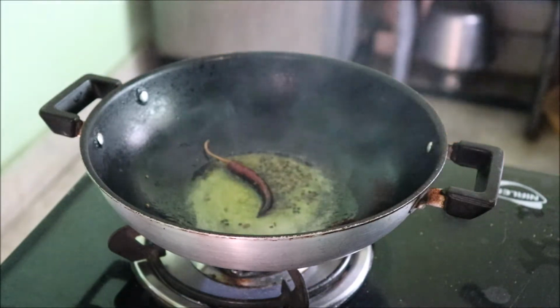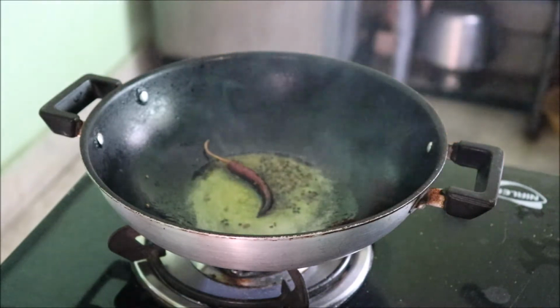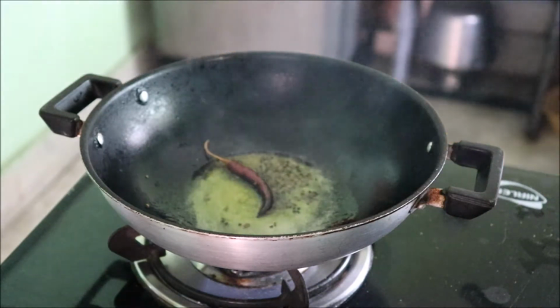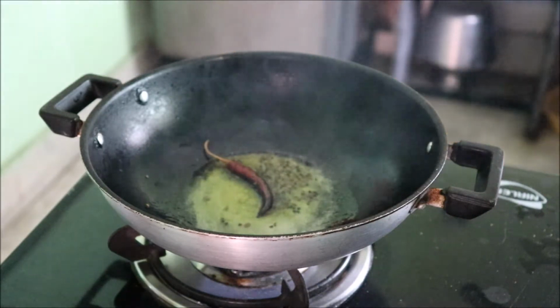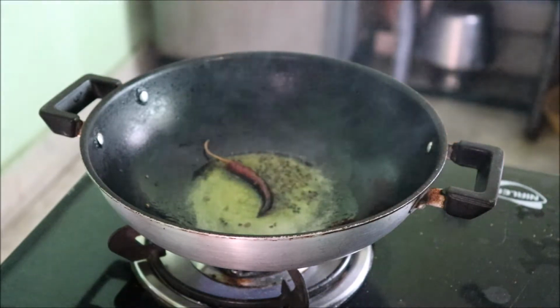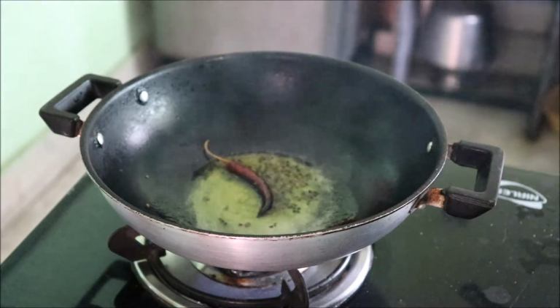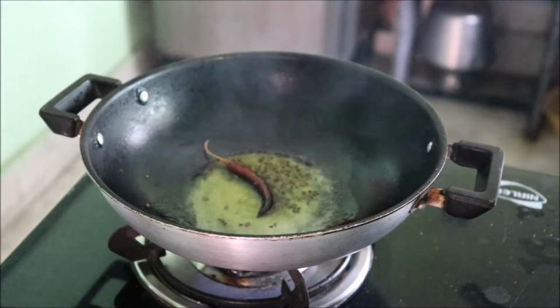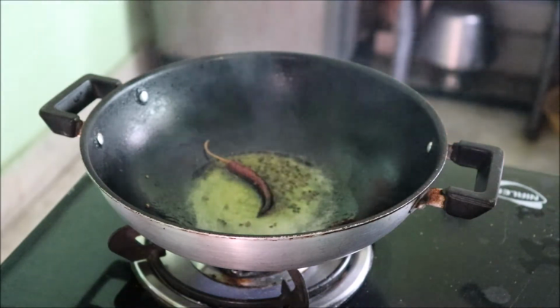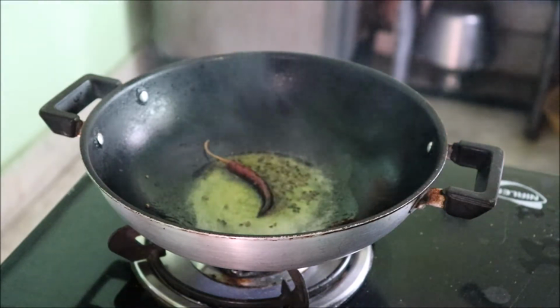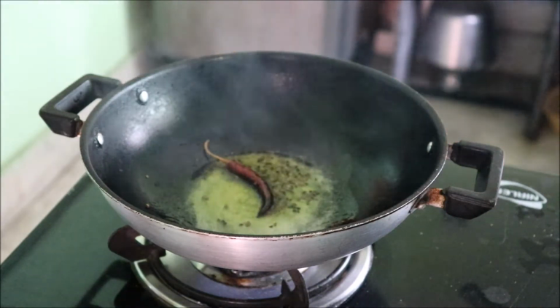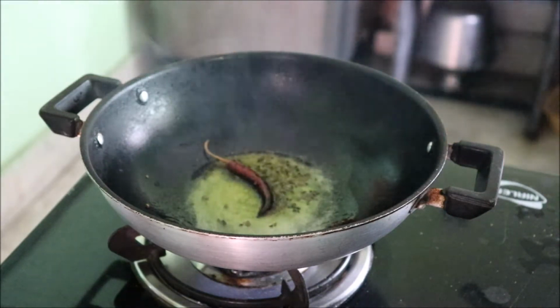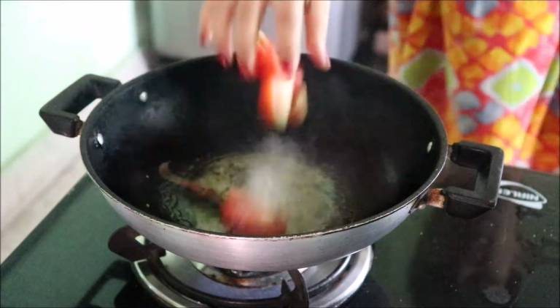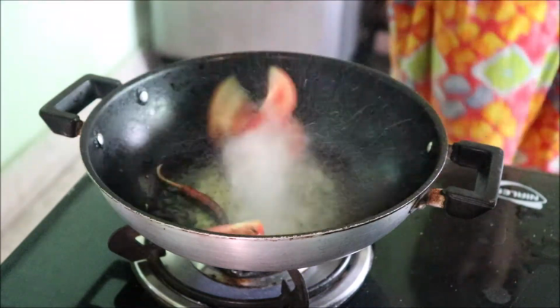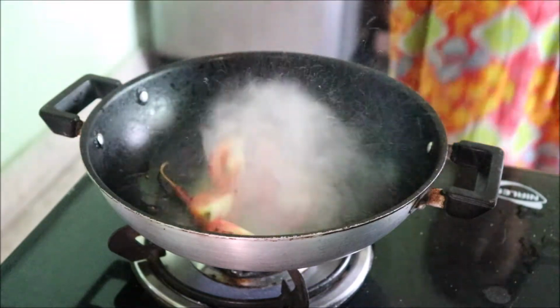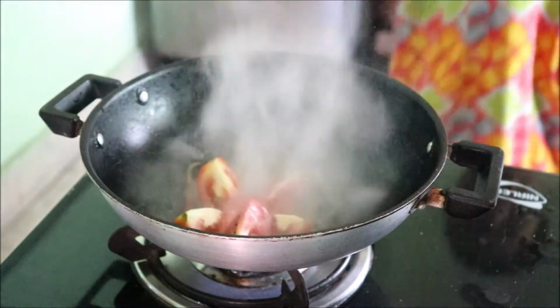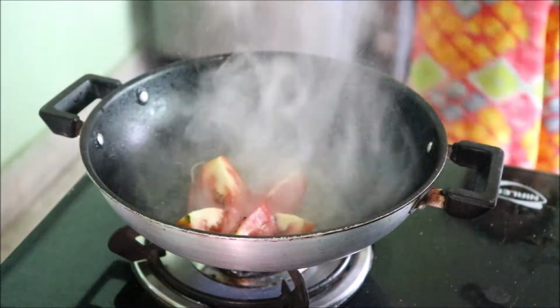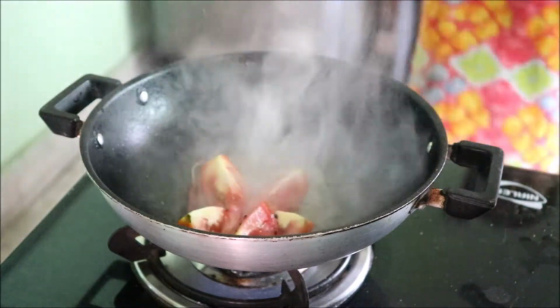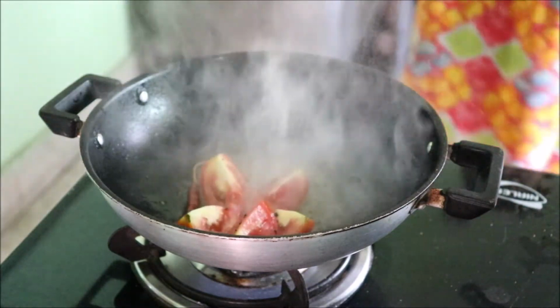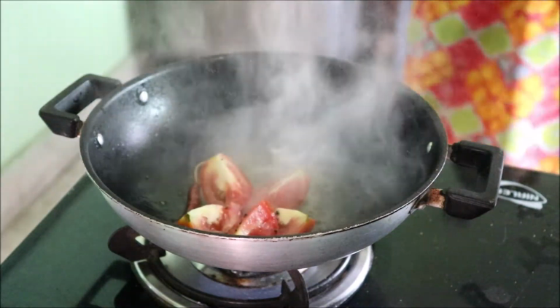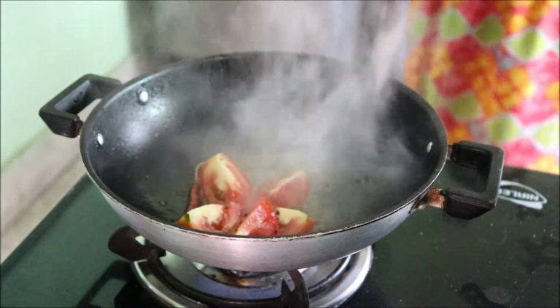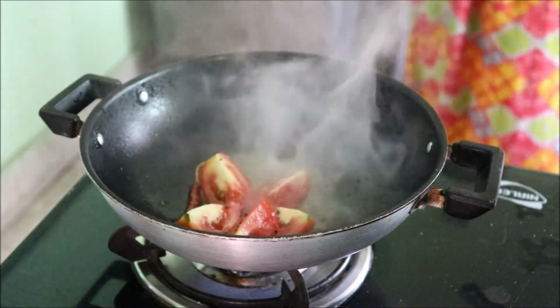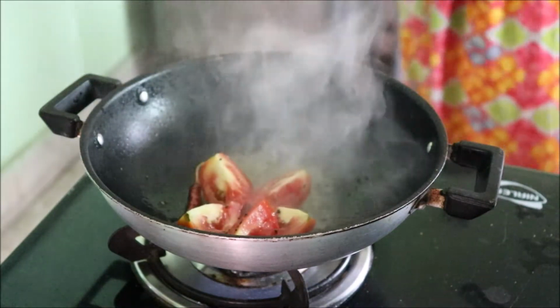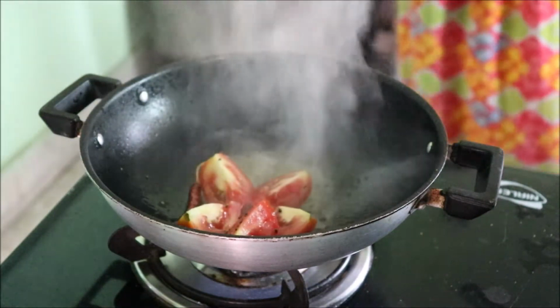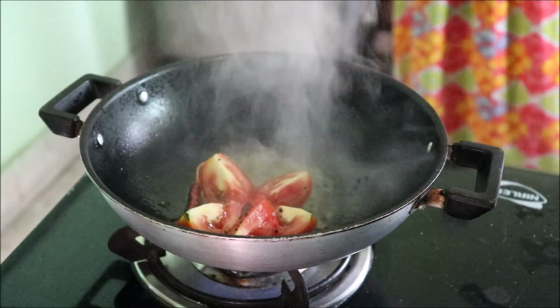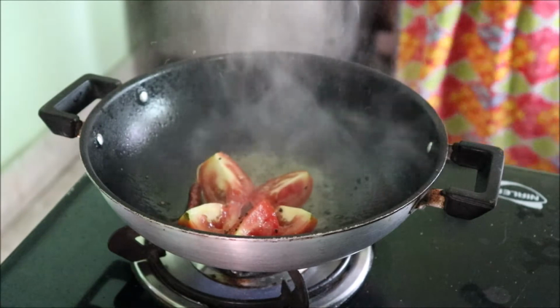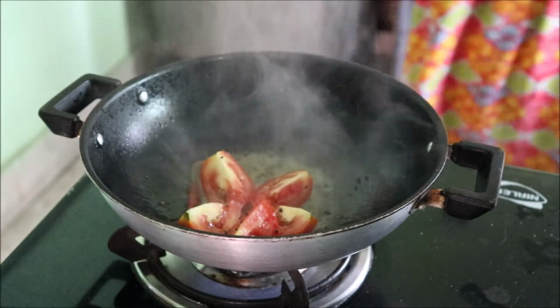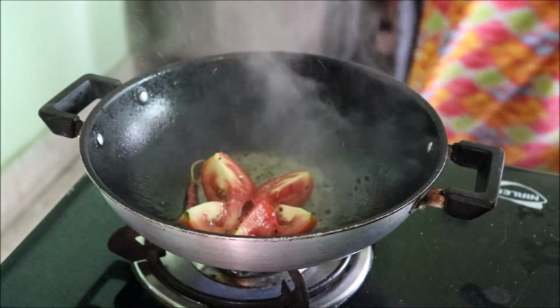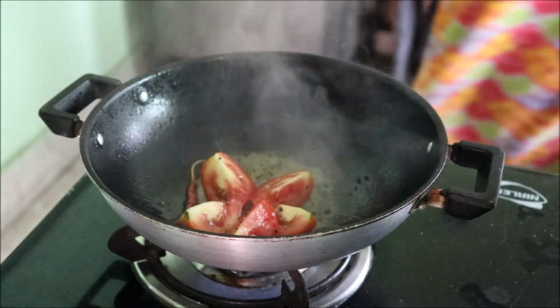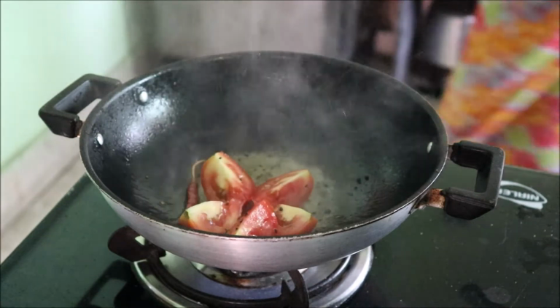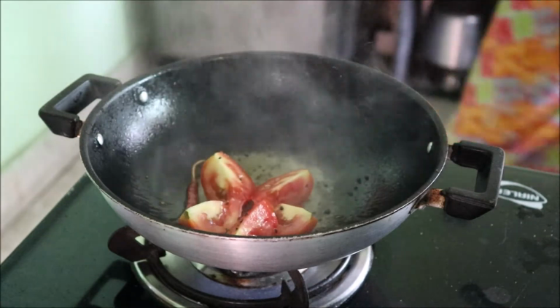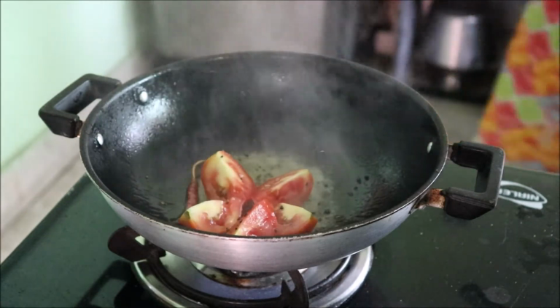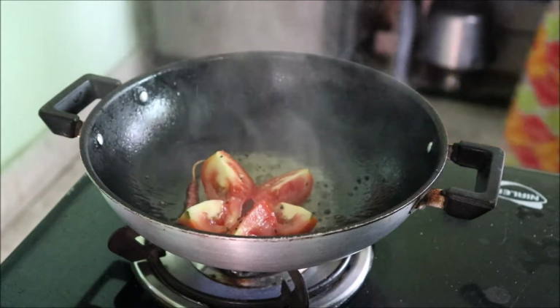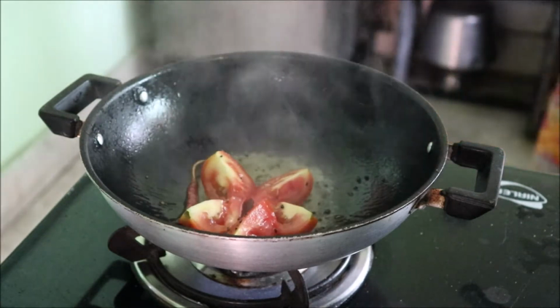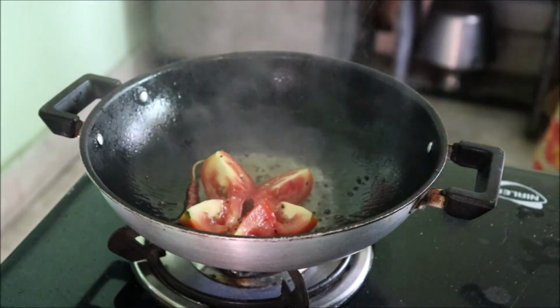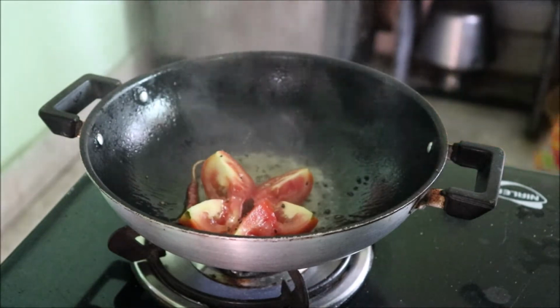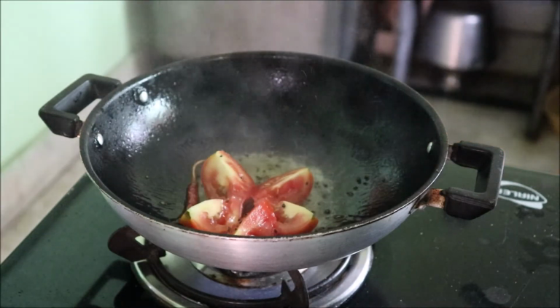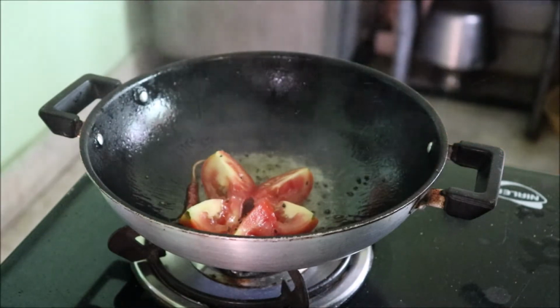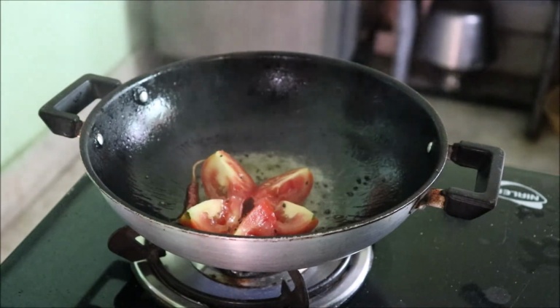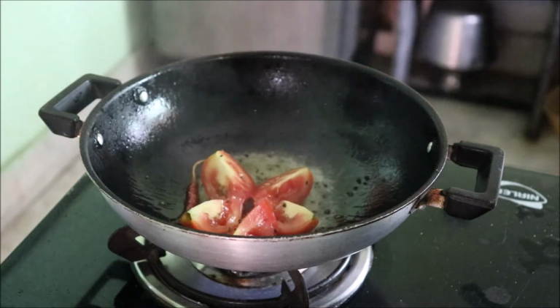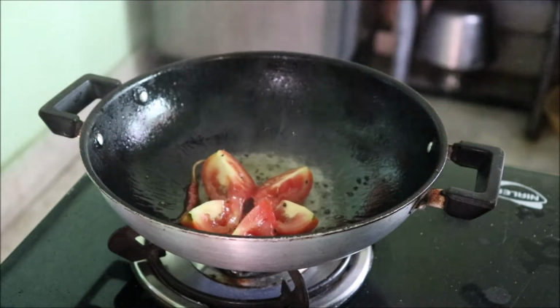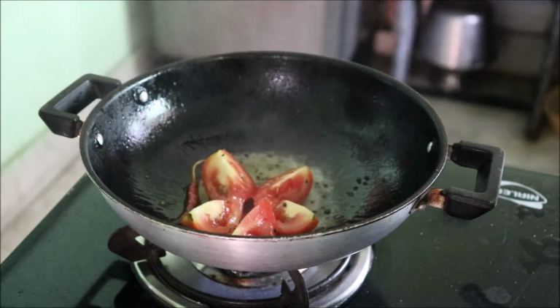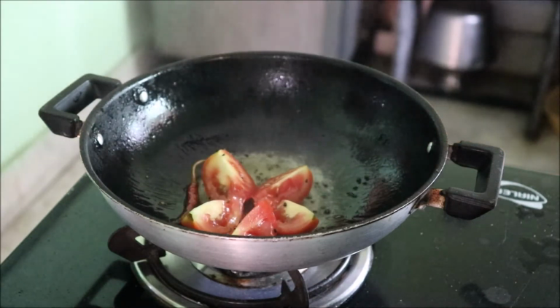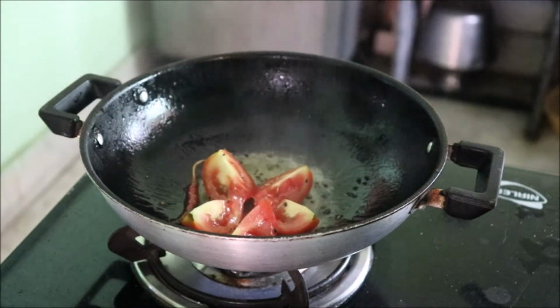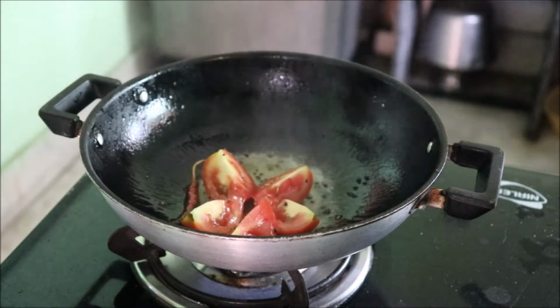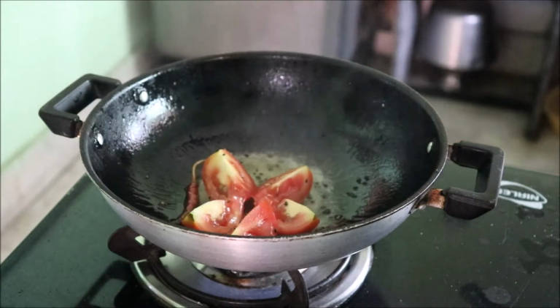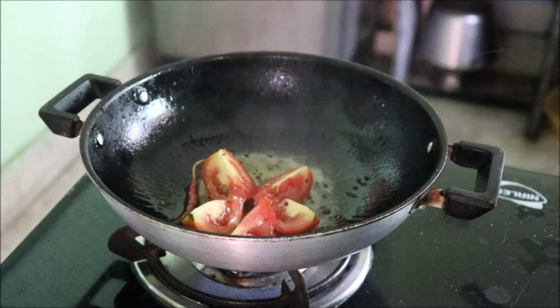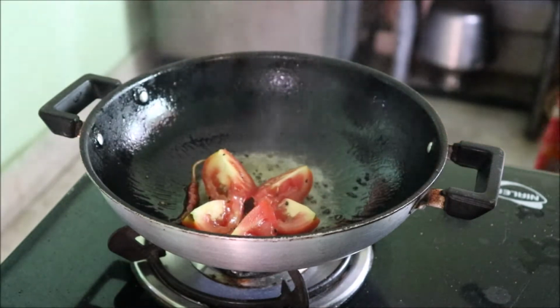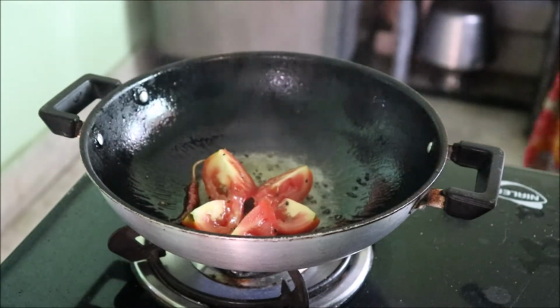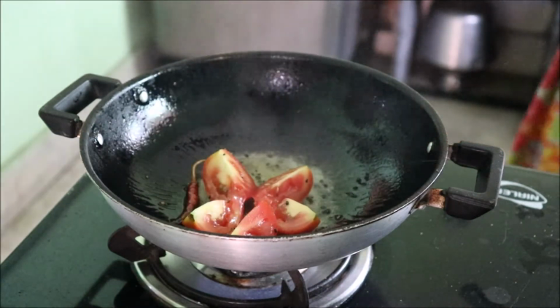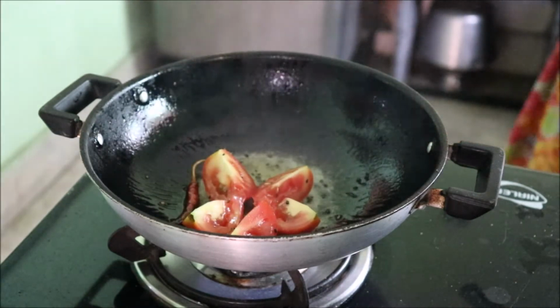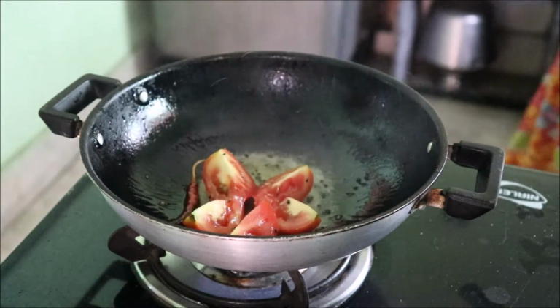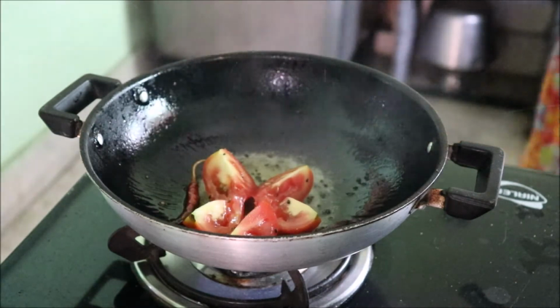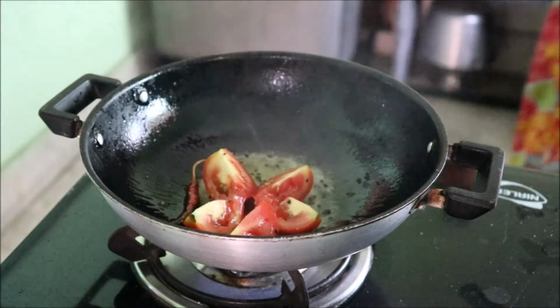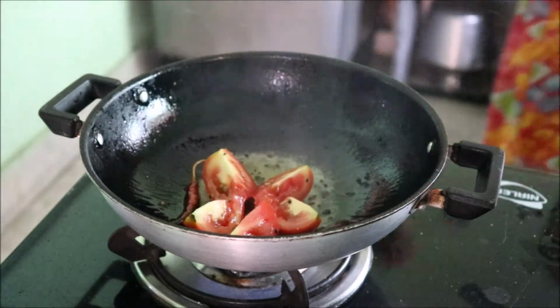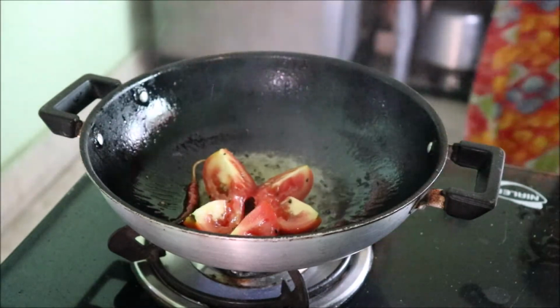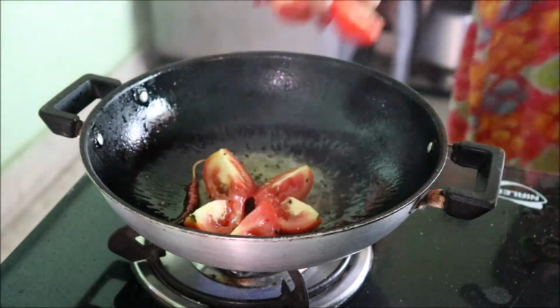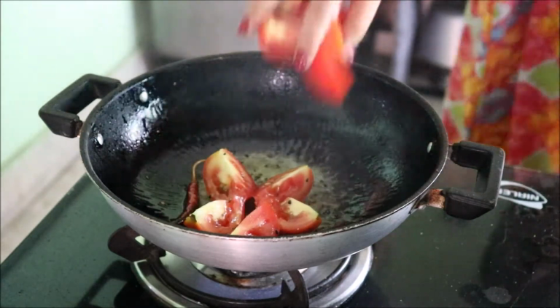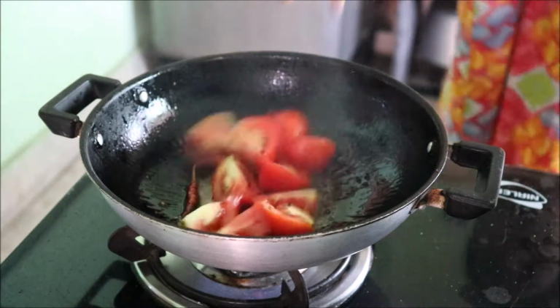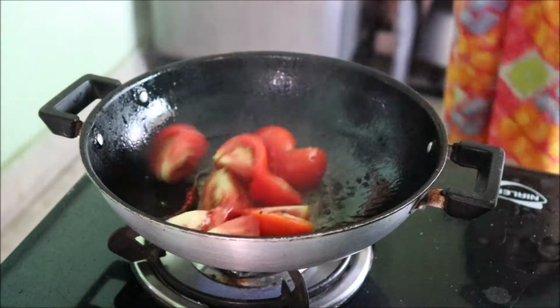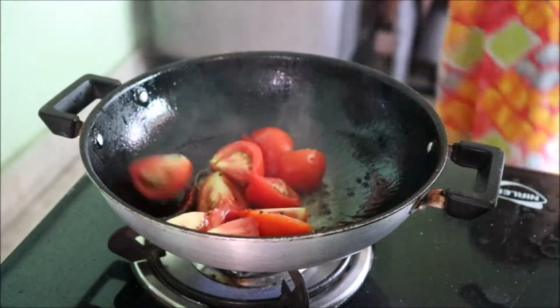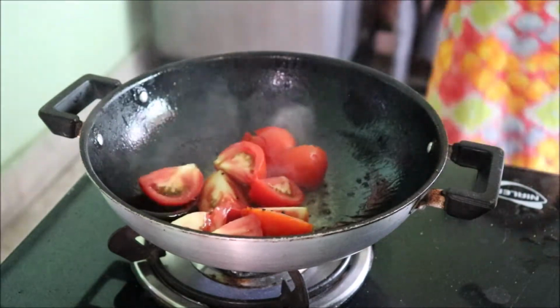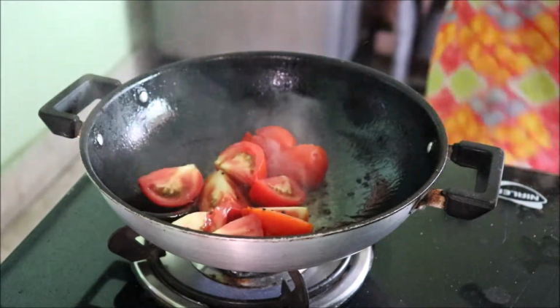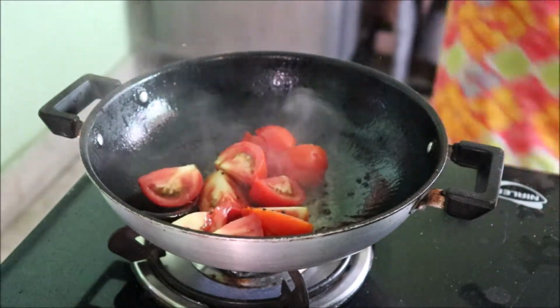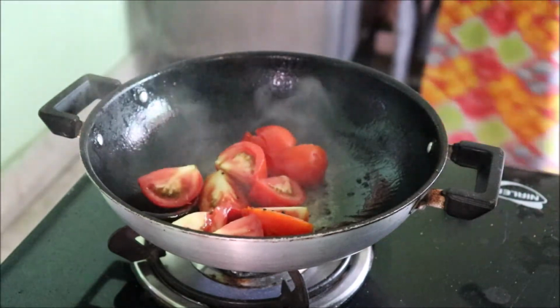Once you start getting that aroma, we need to add these red tomatoes that are just roughly chopped. That's all.